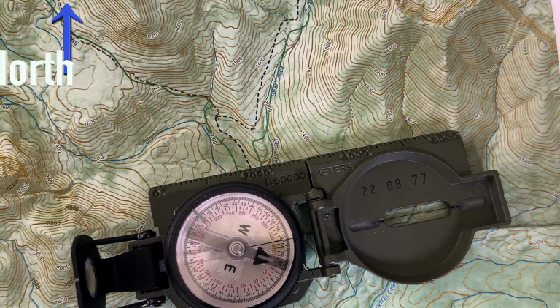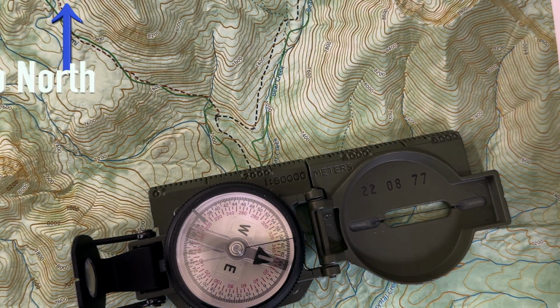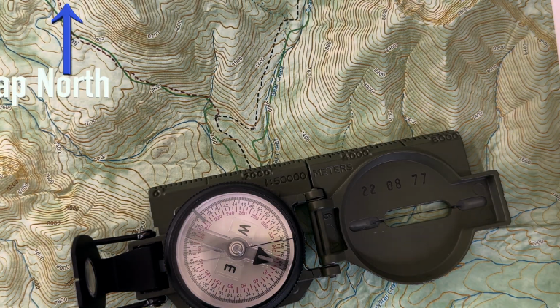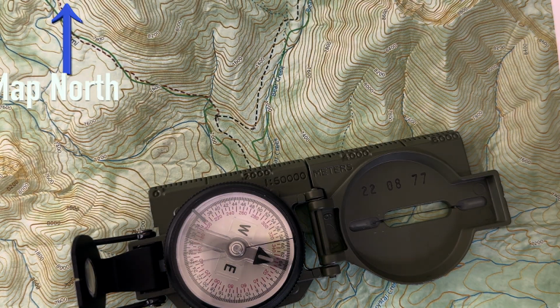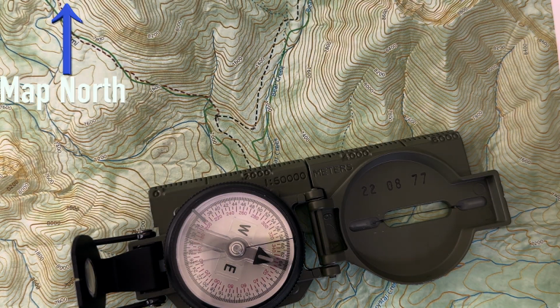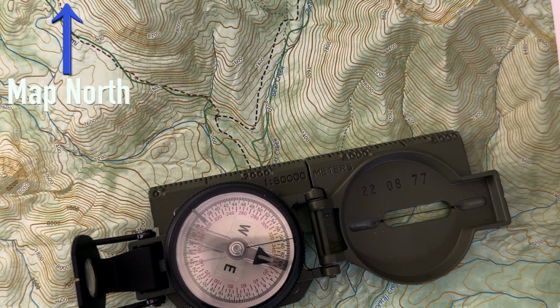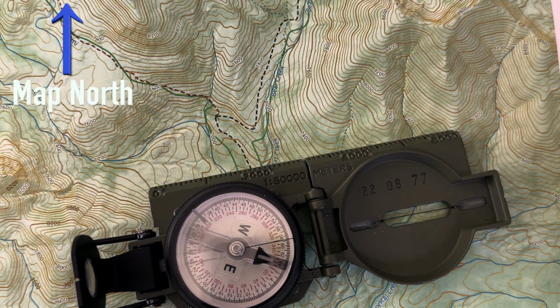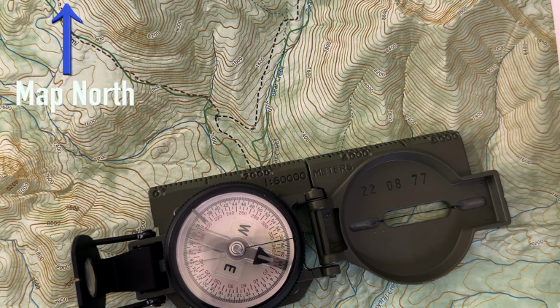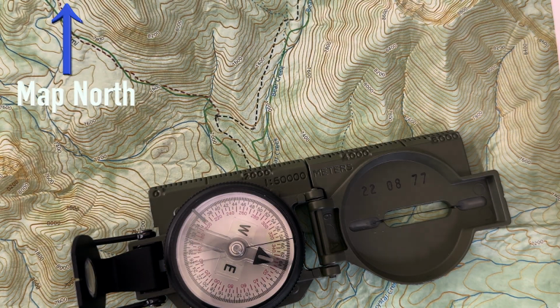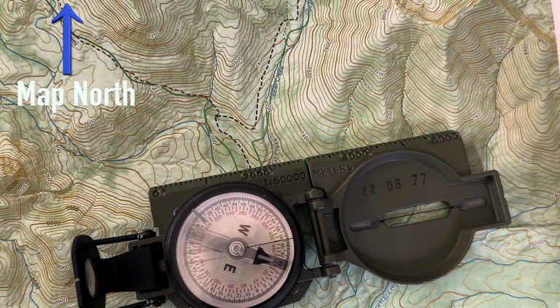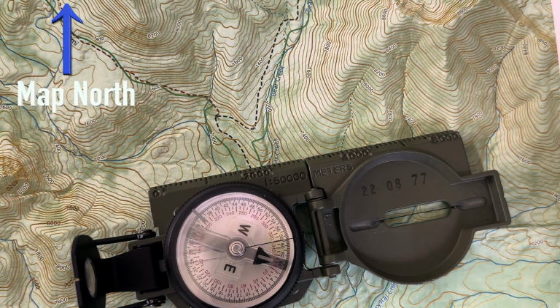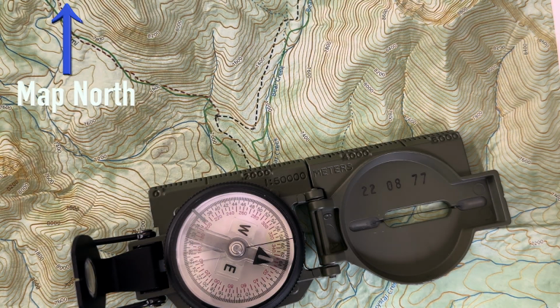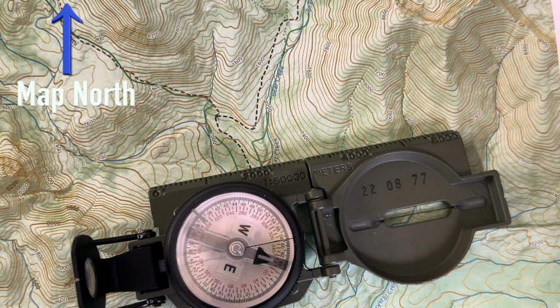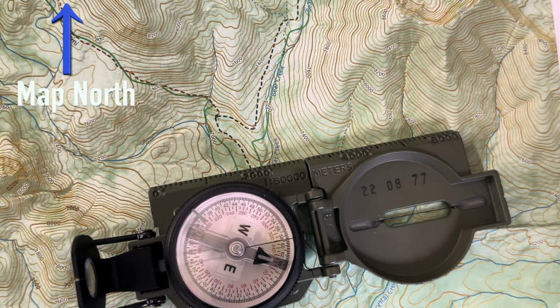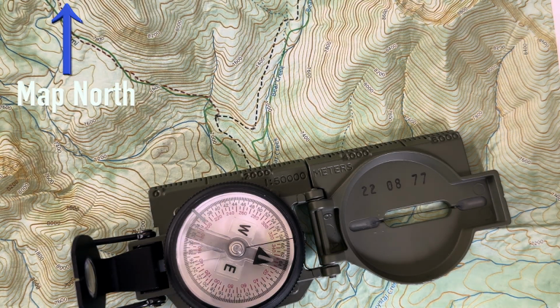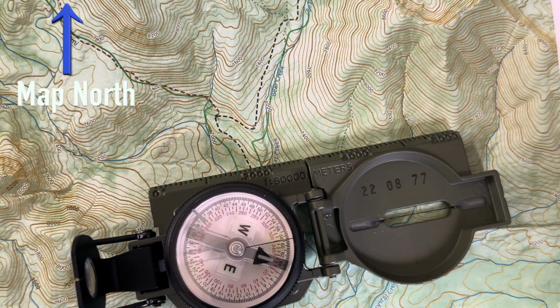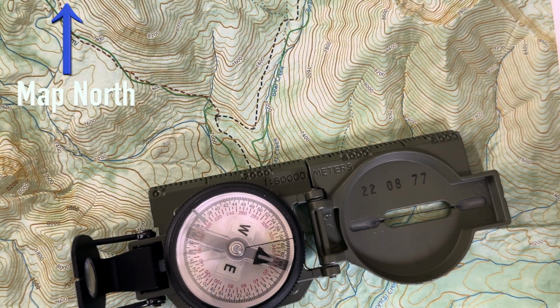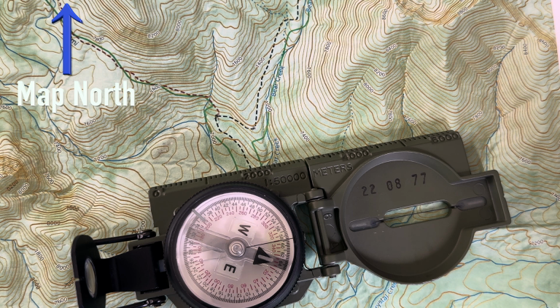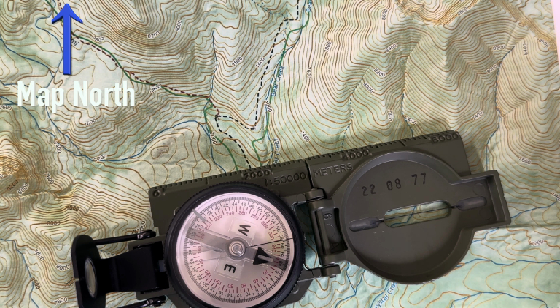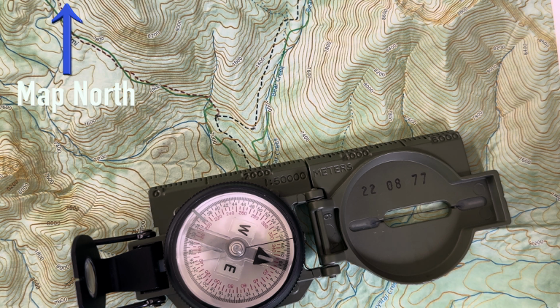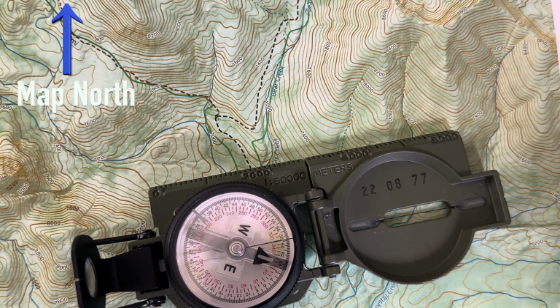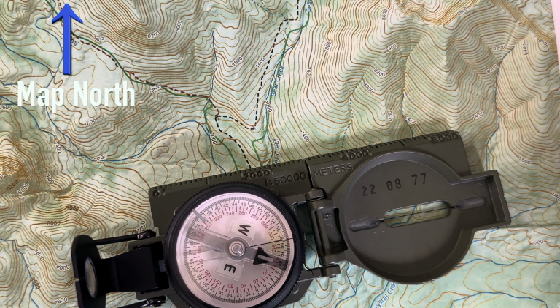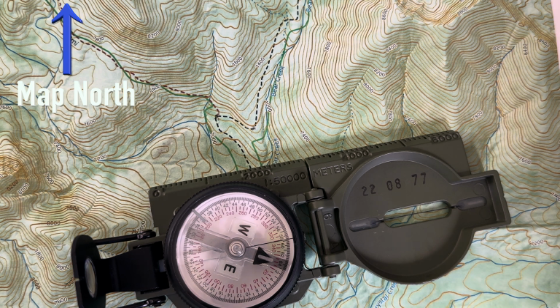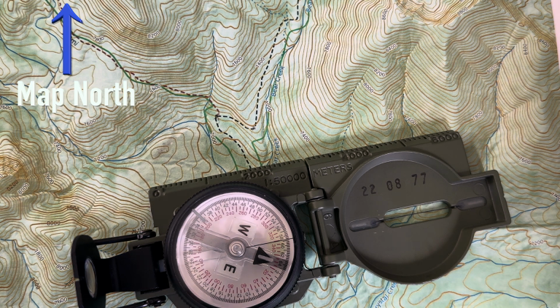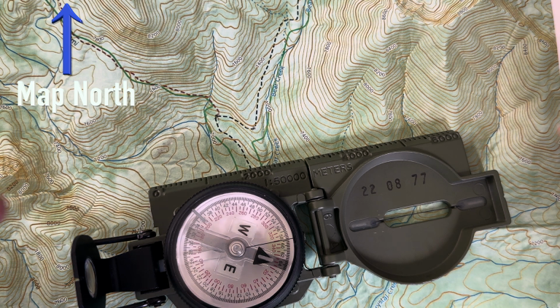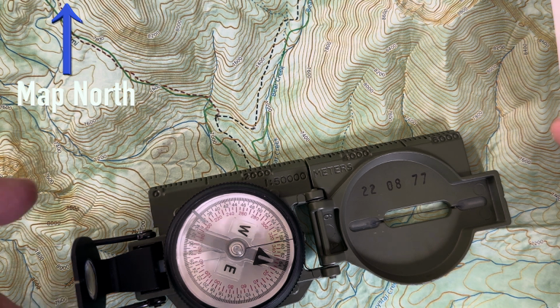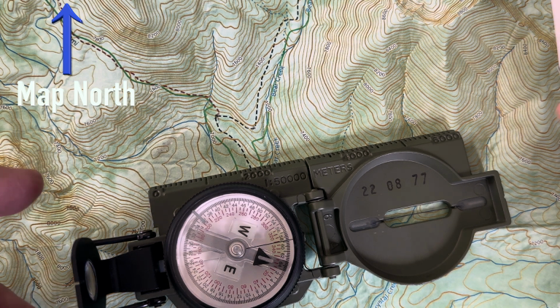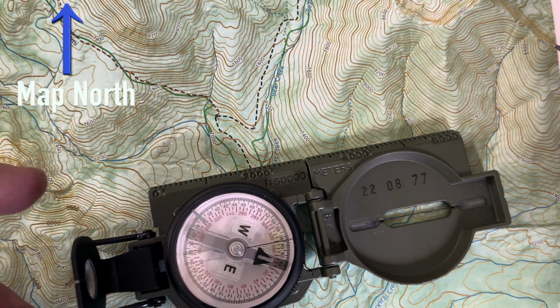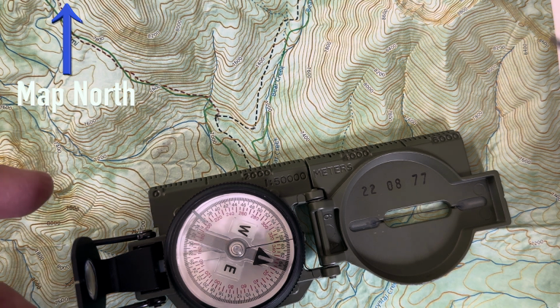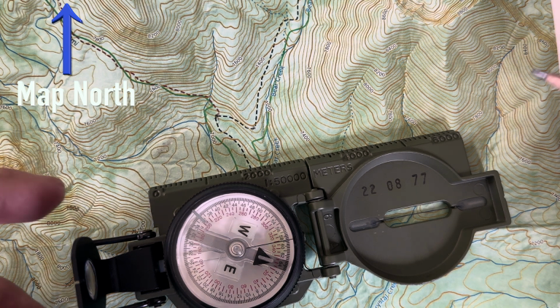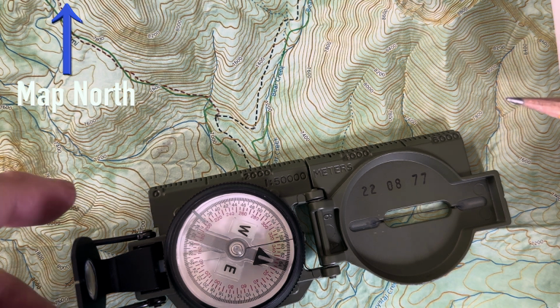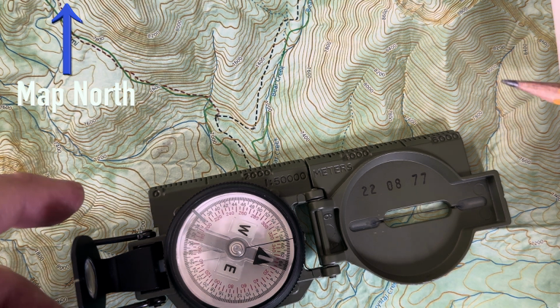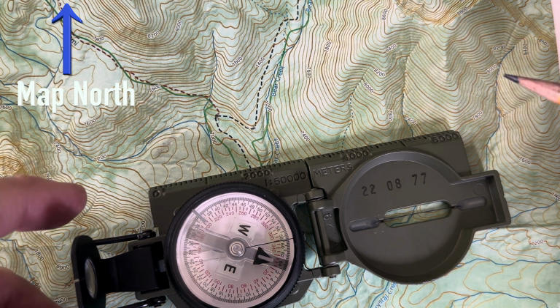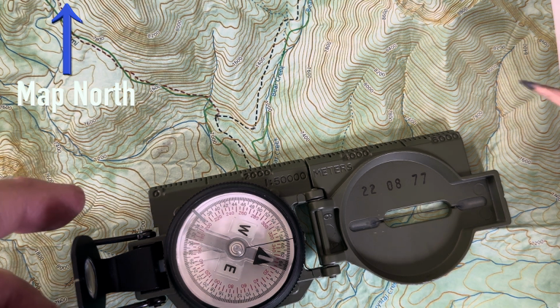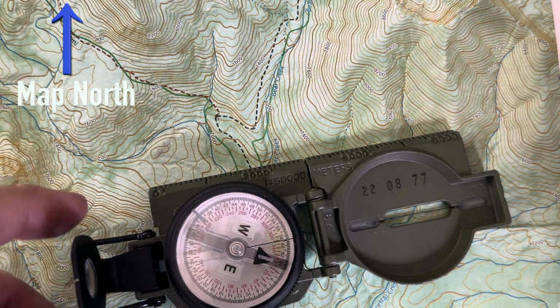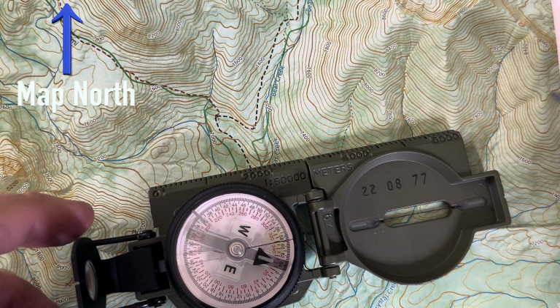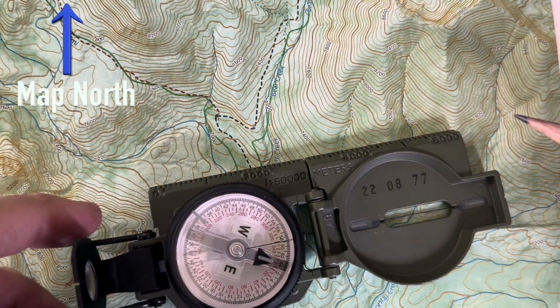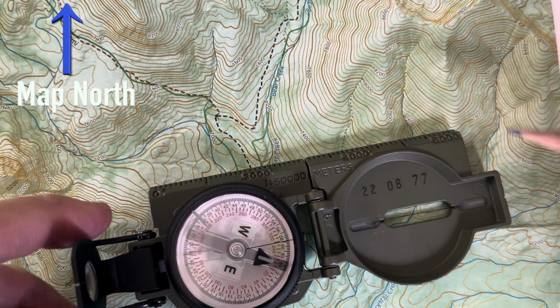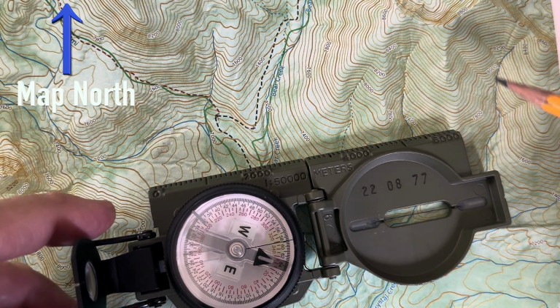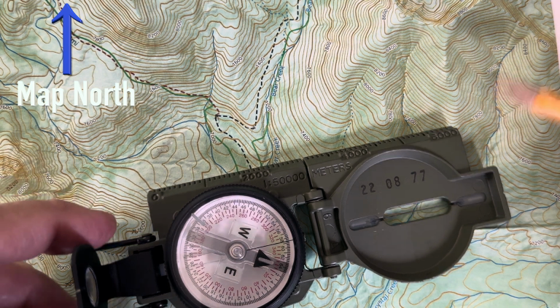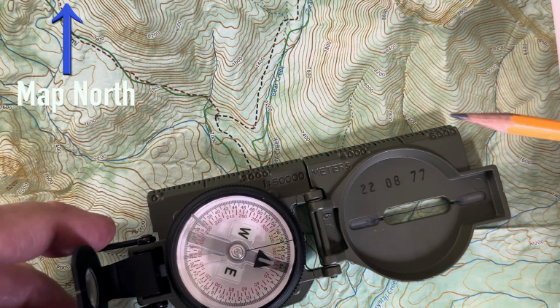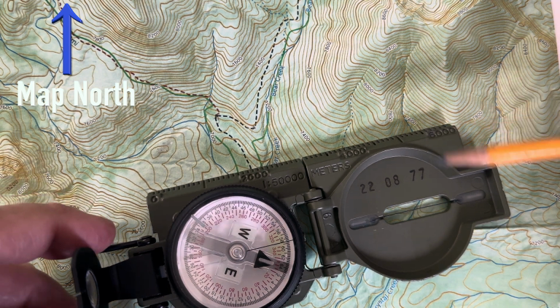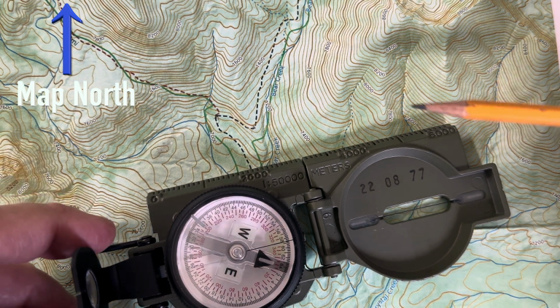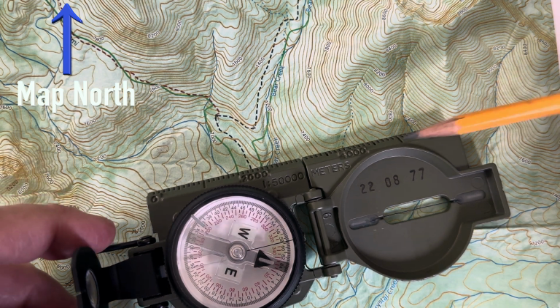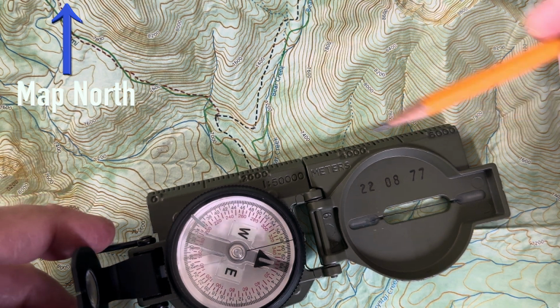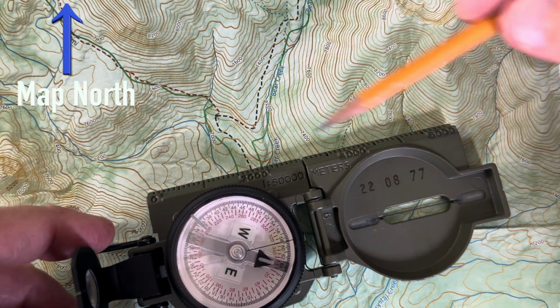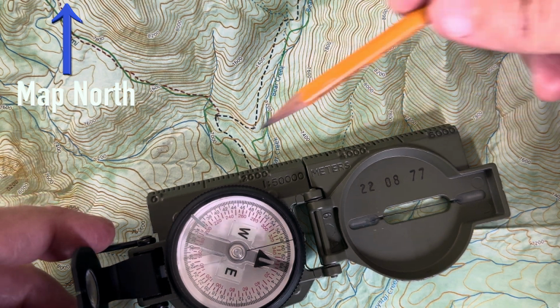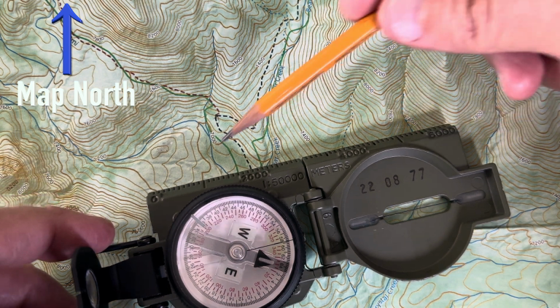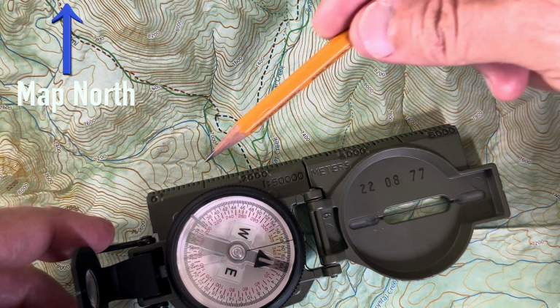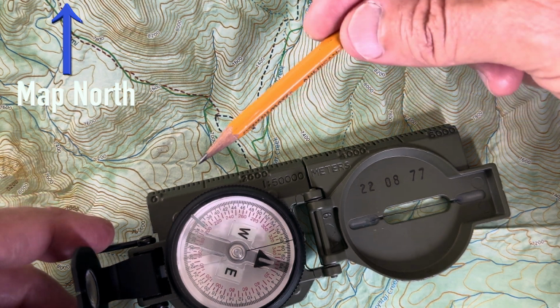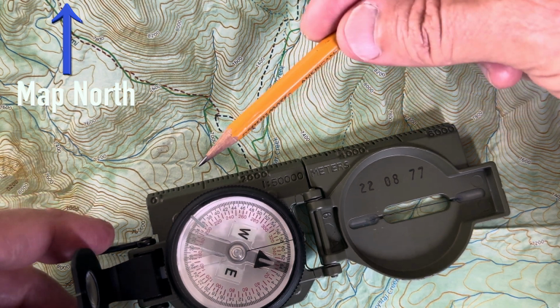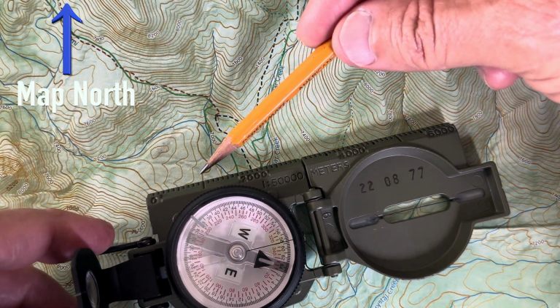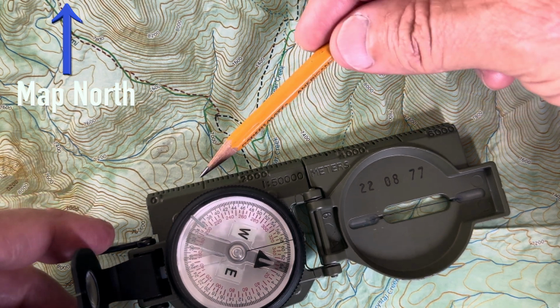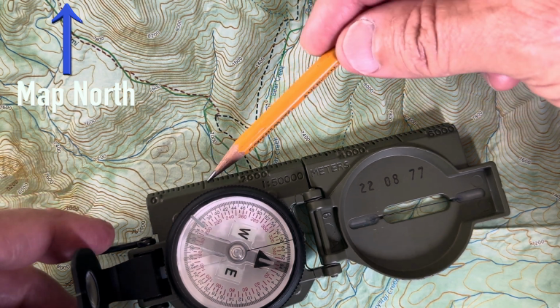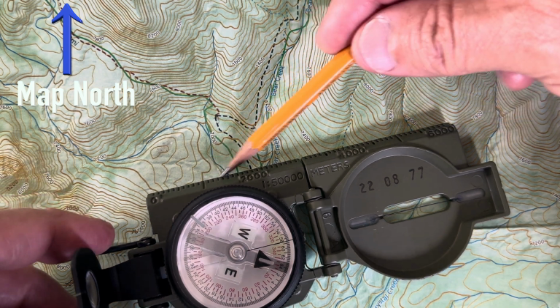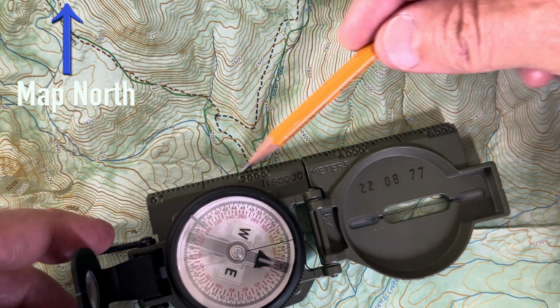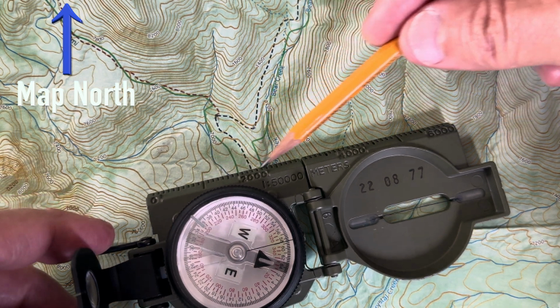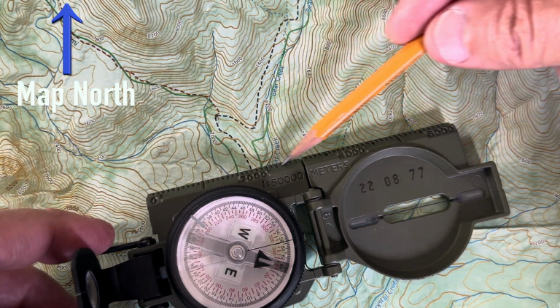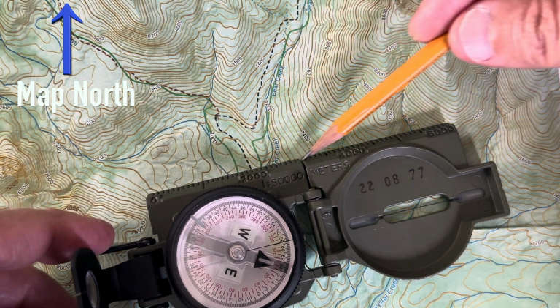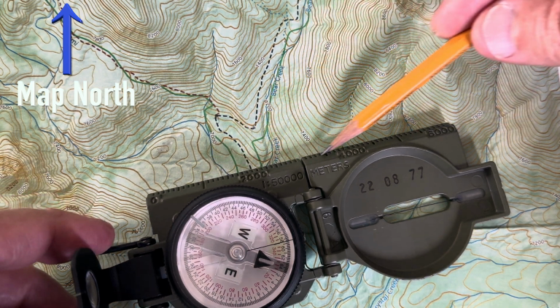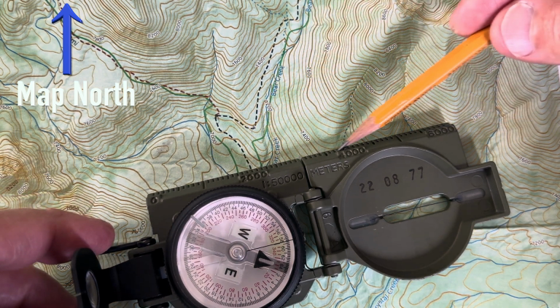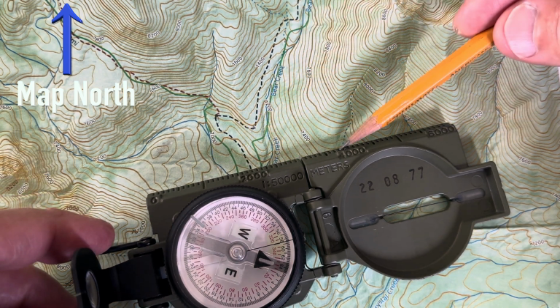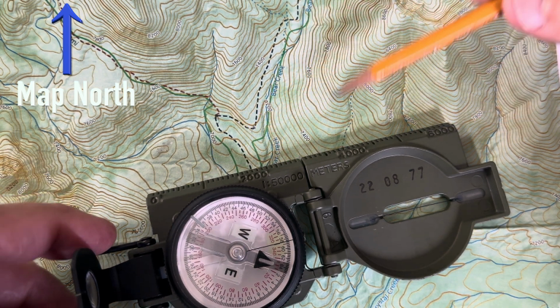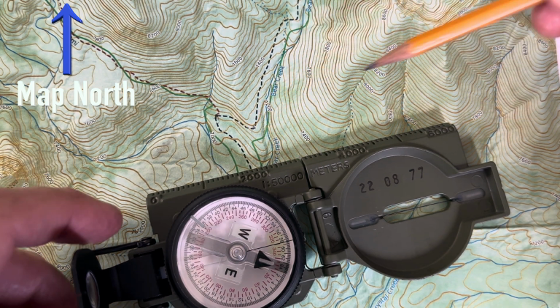So I'm gonna take my compass — in this situation this is my Lenzetta compass — and I'm gonna use the straight edge here.